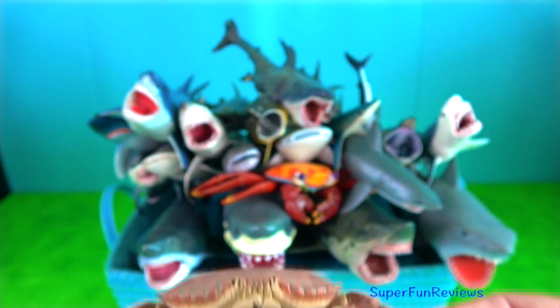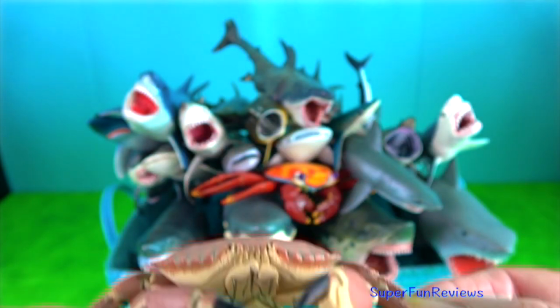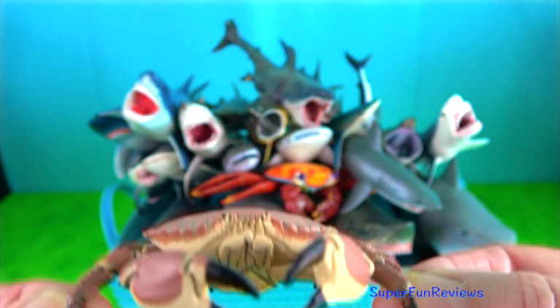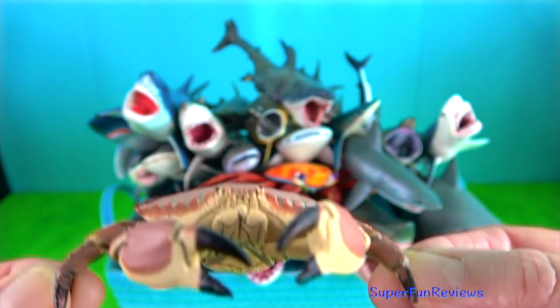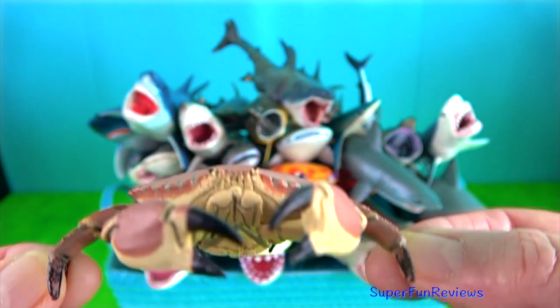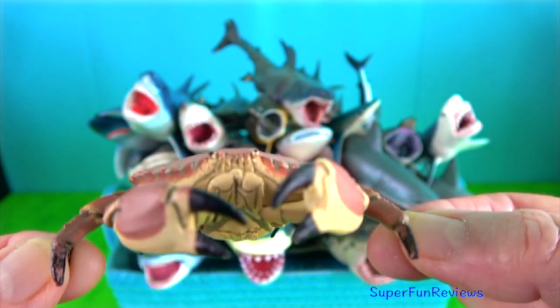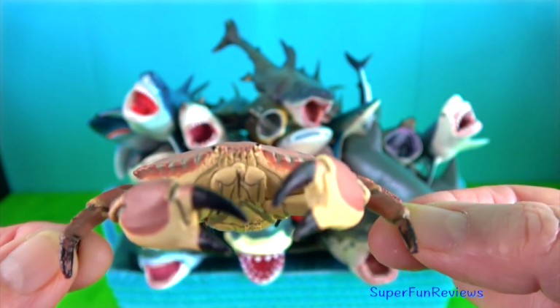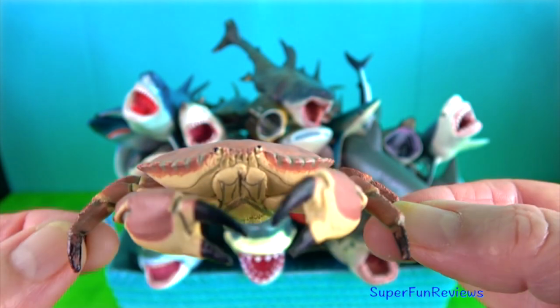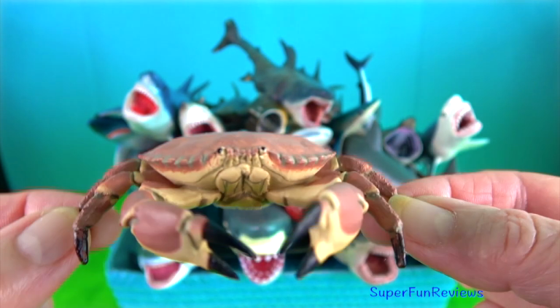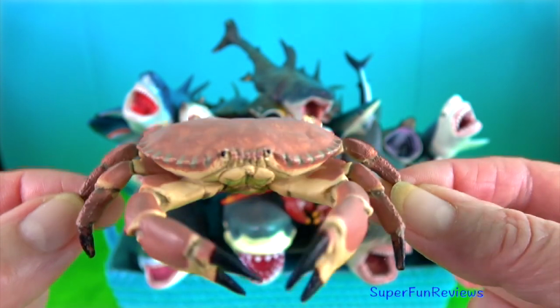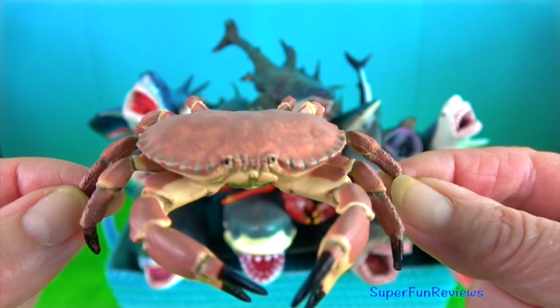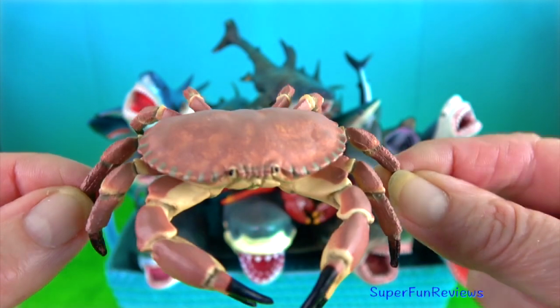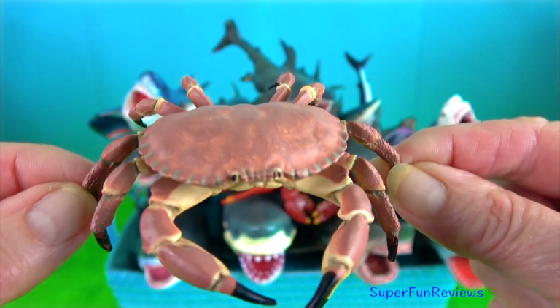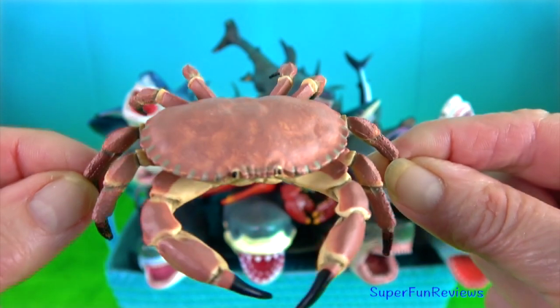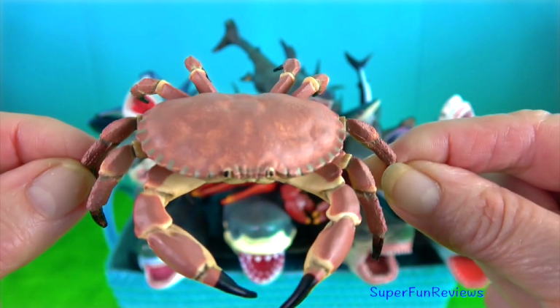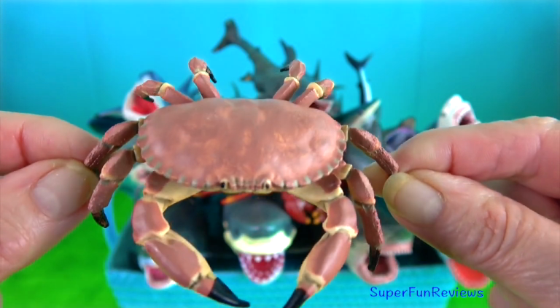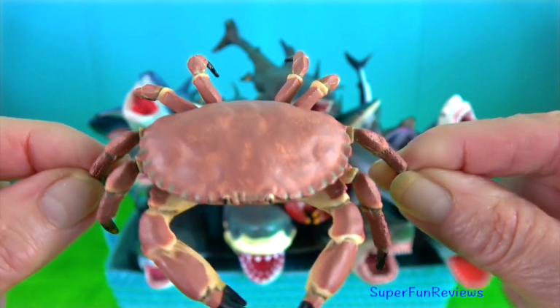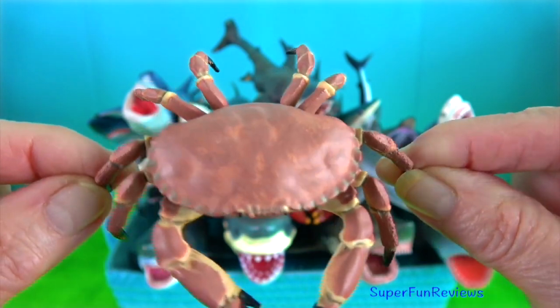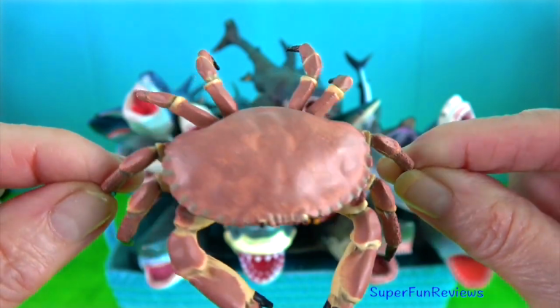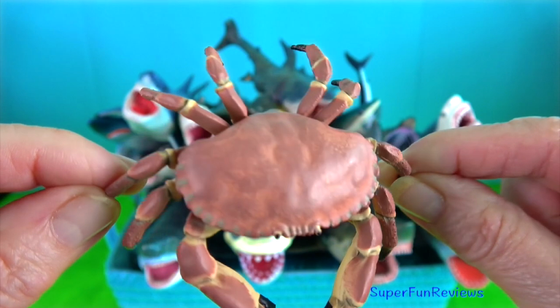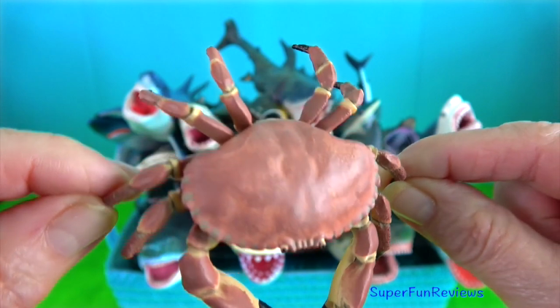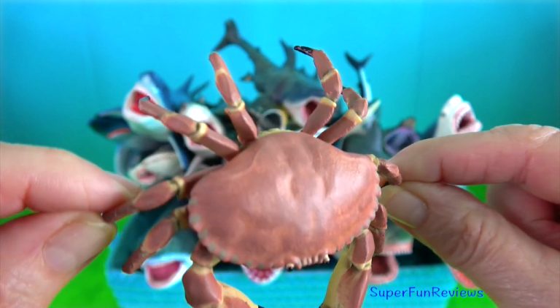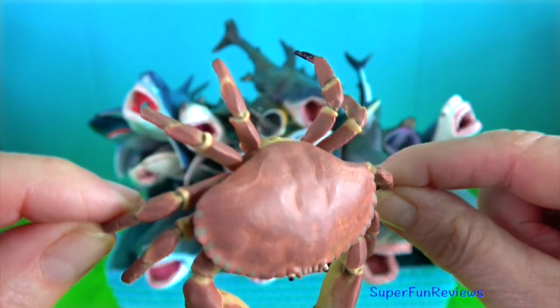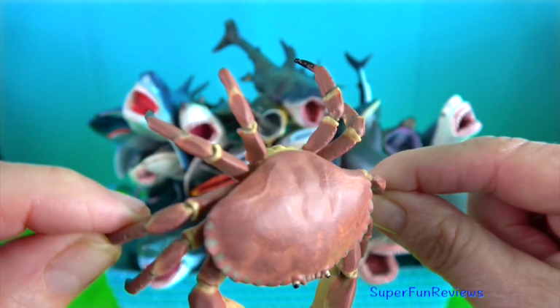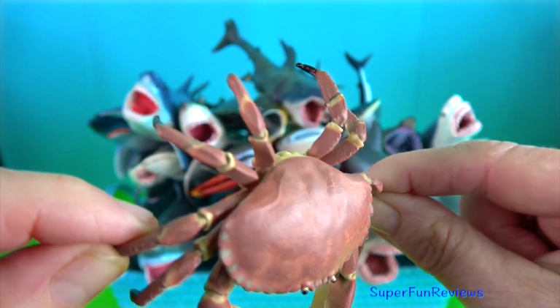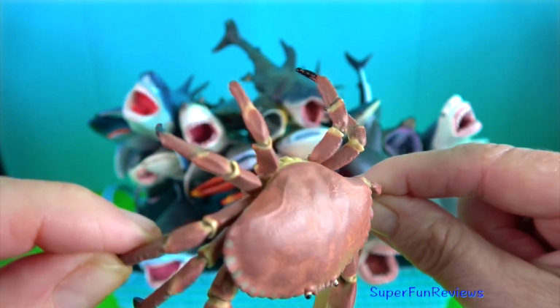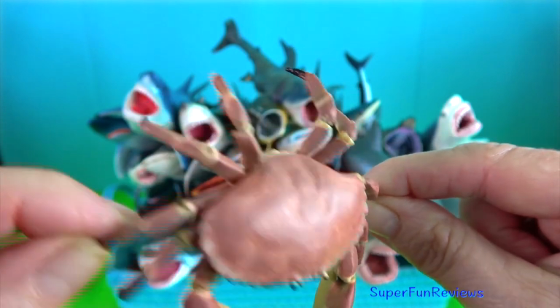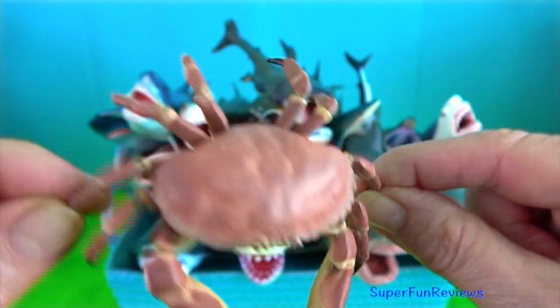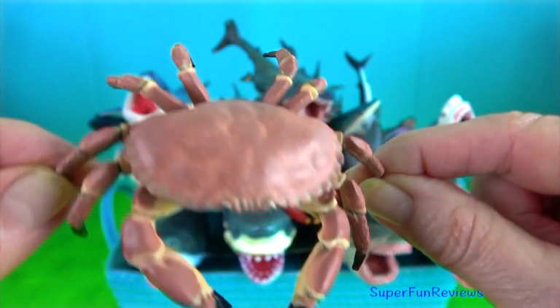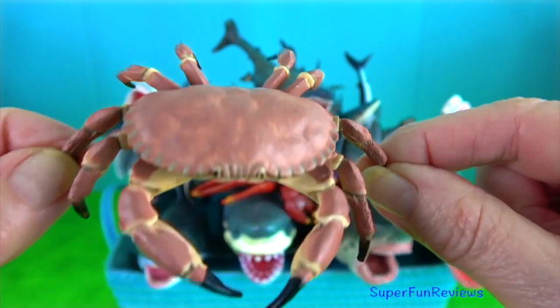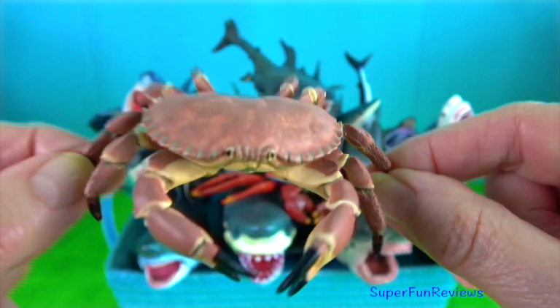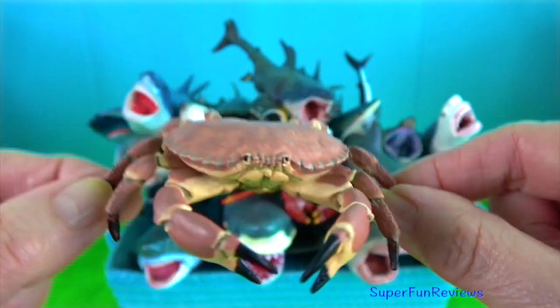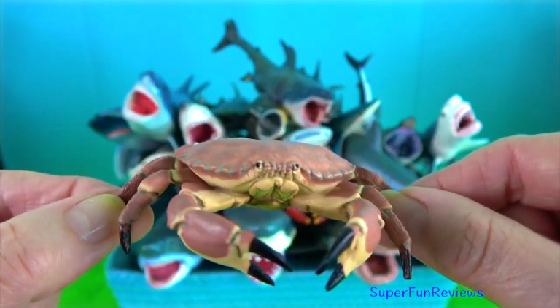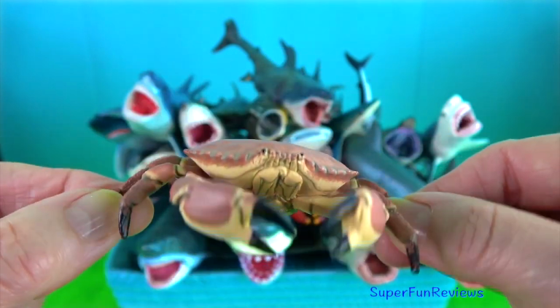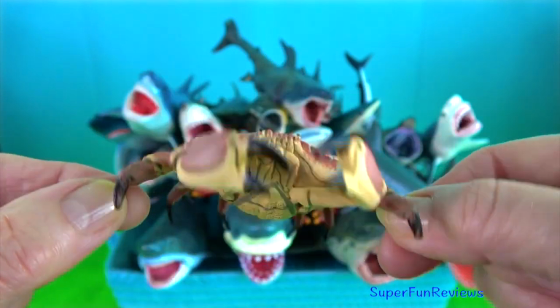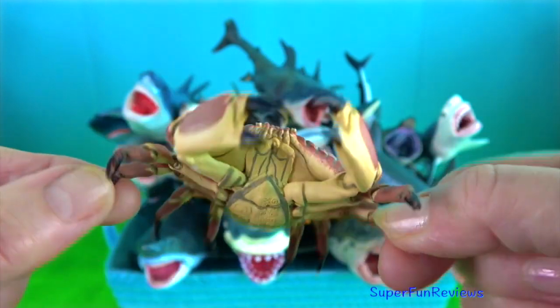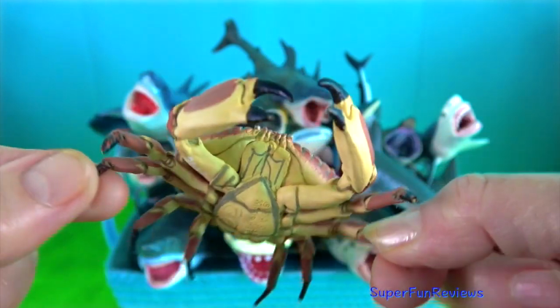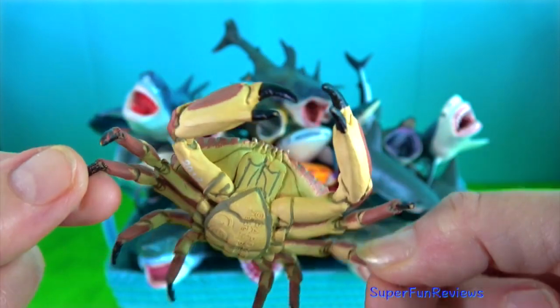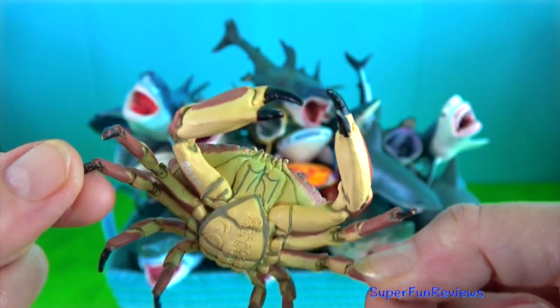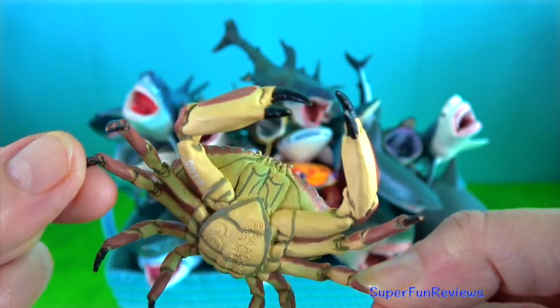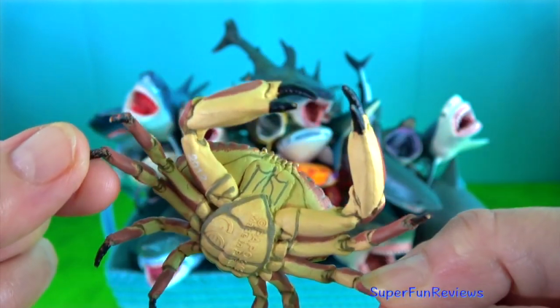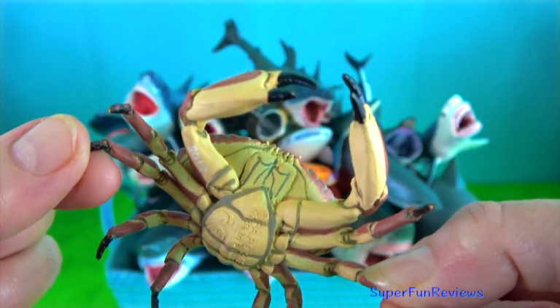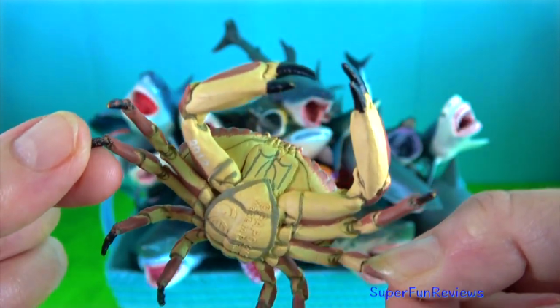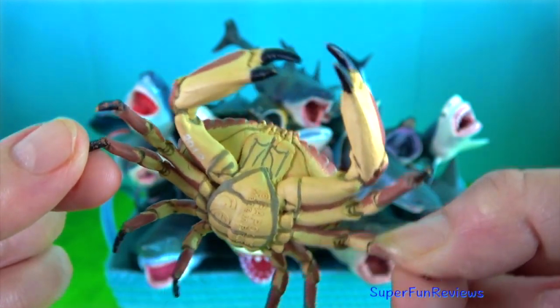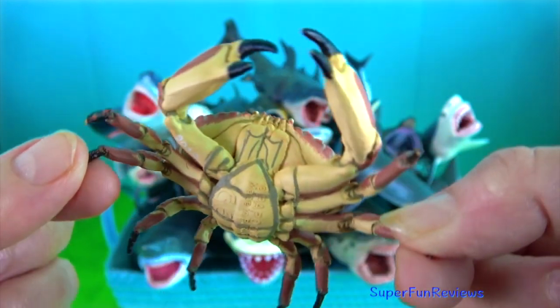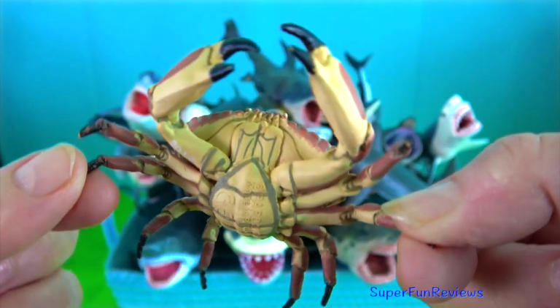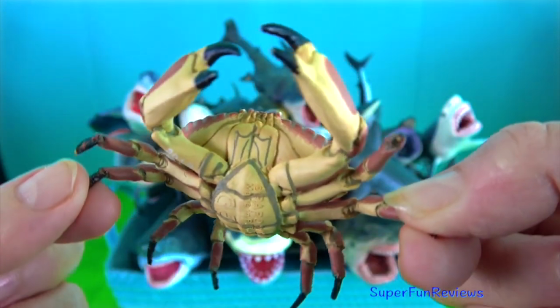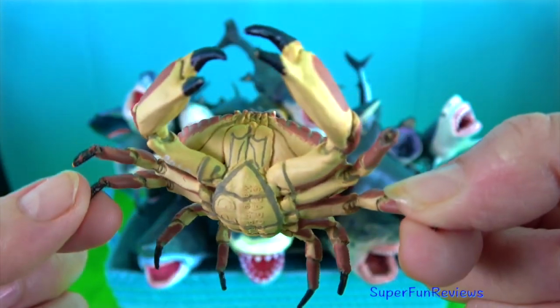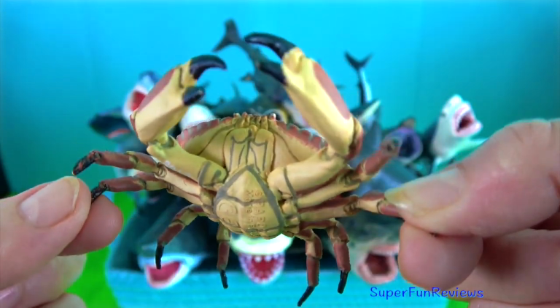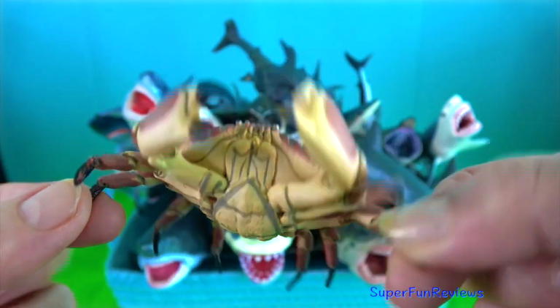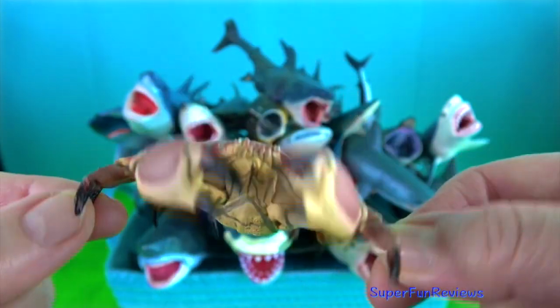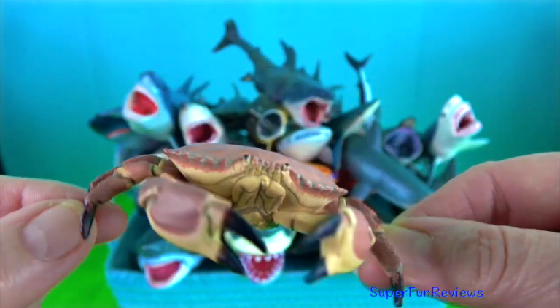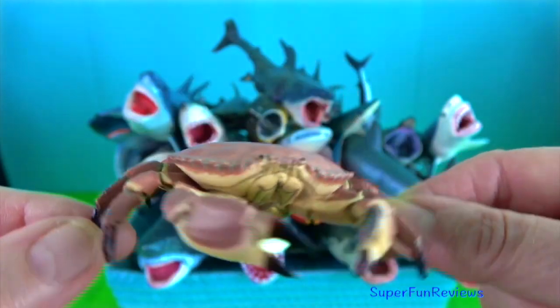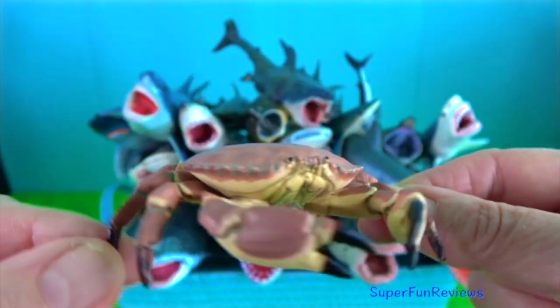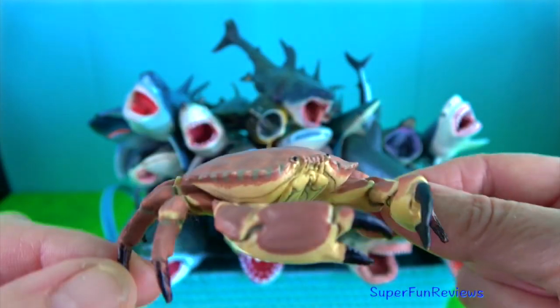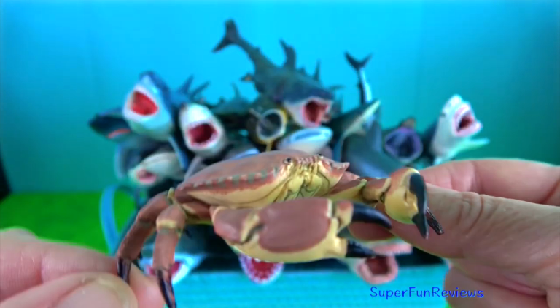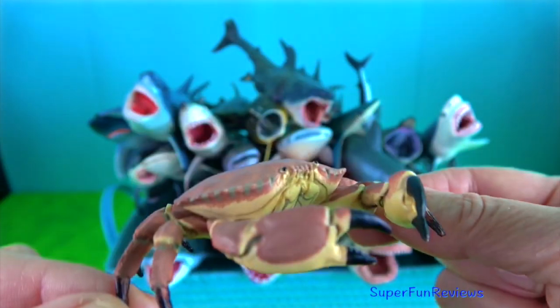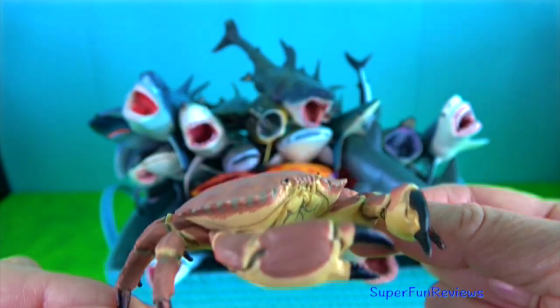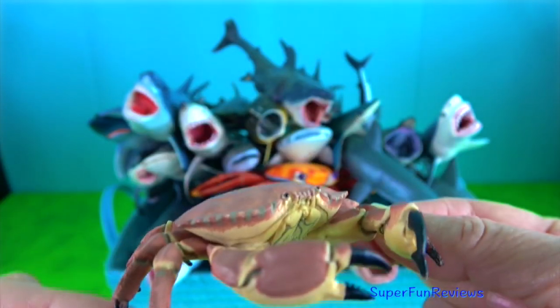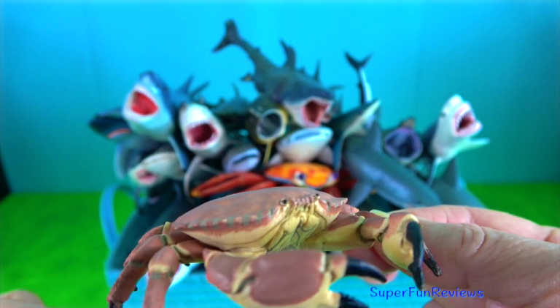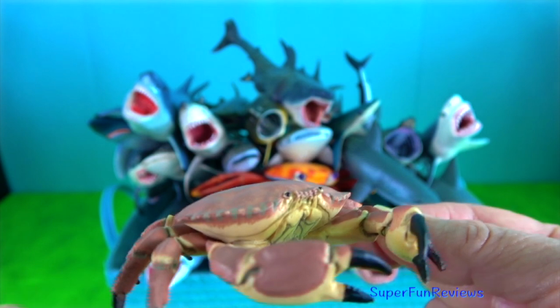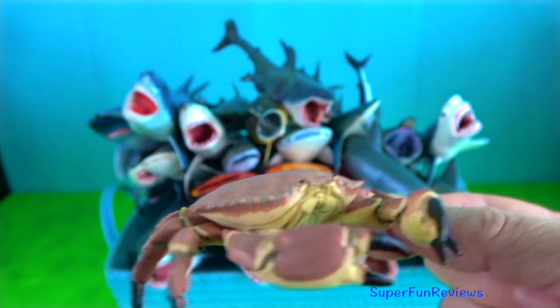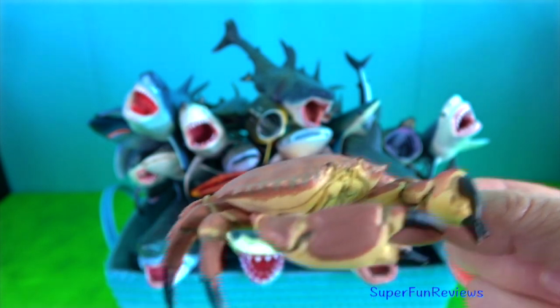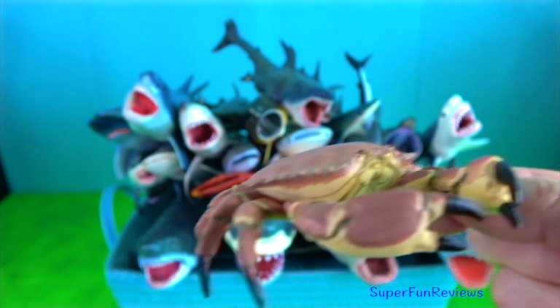Dungeness crab. They have a wide, long, hard shell which they must periodically molt to grow.